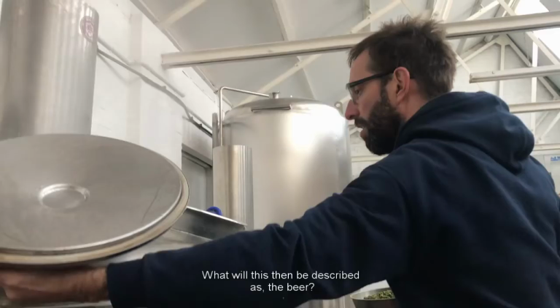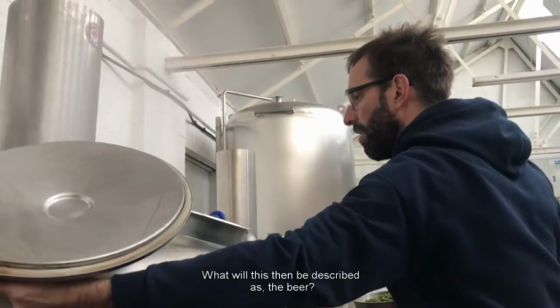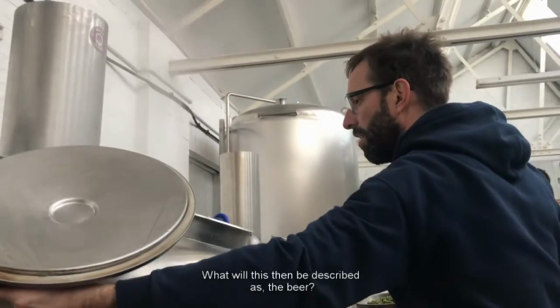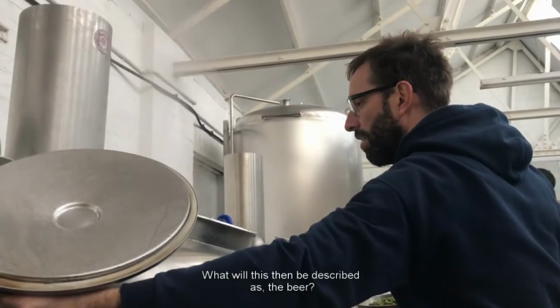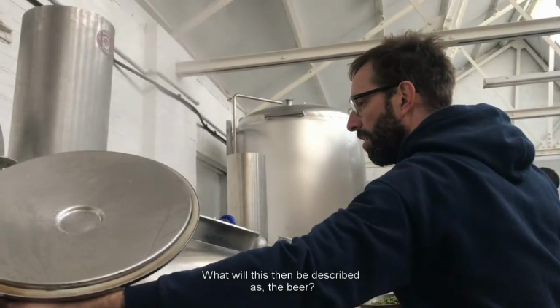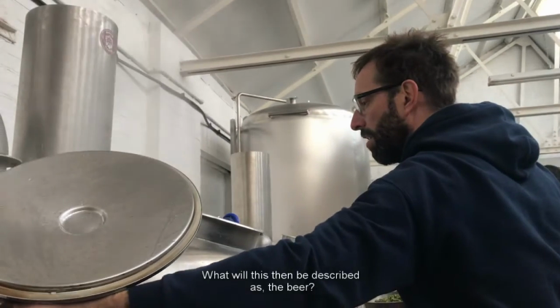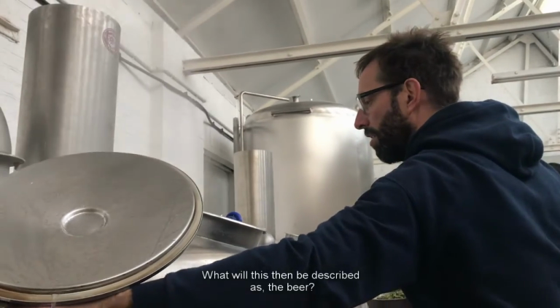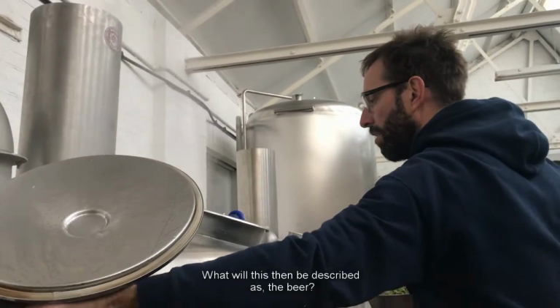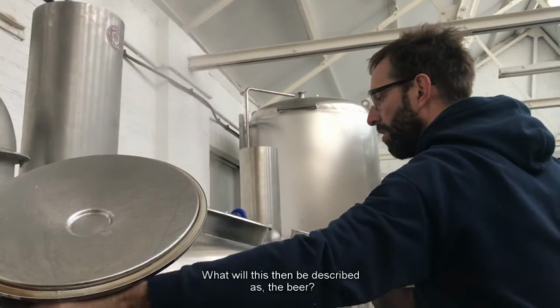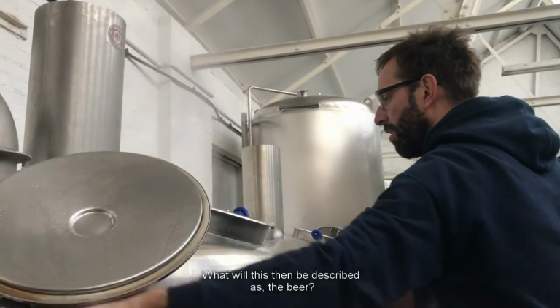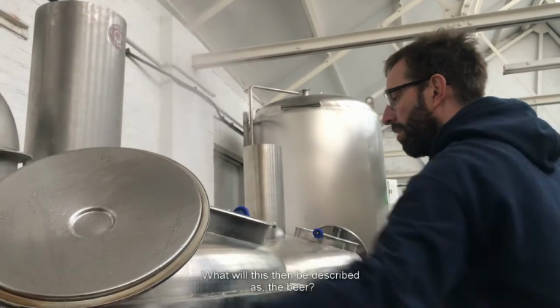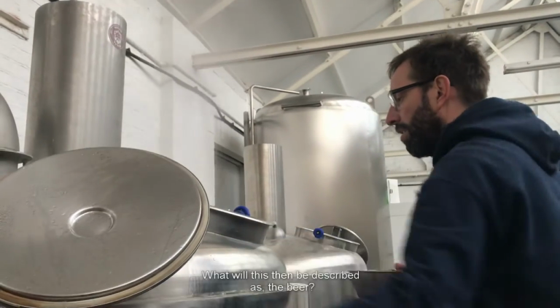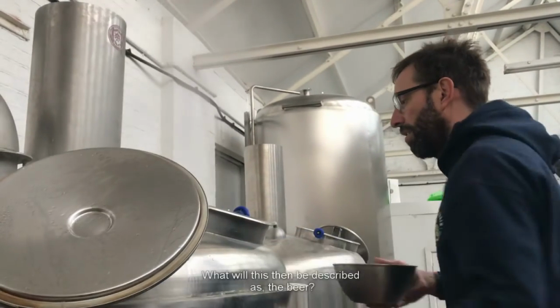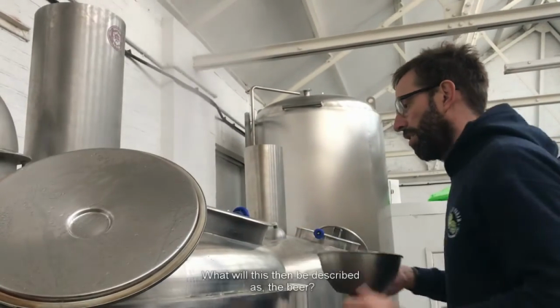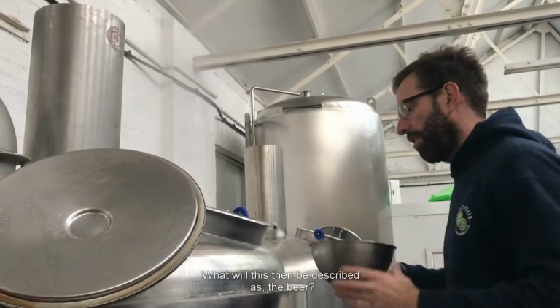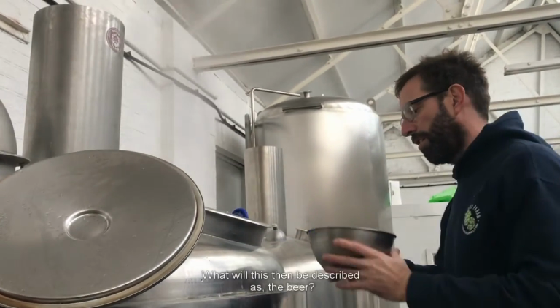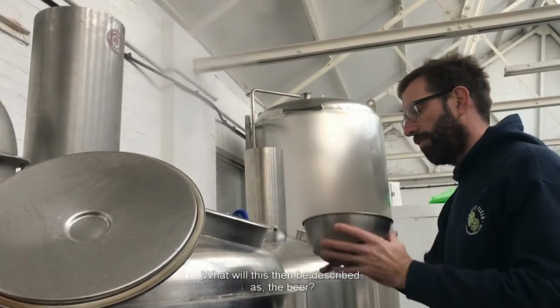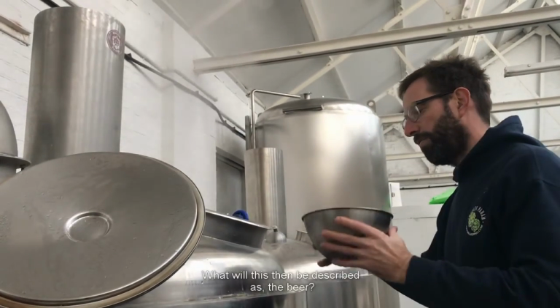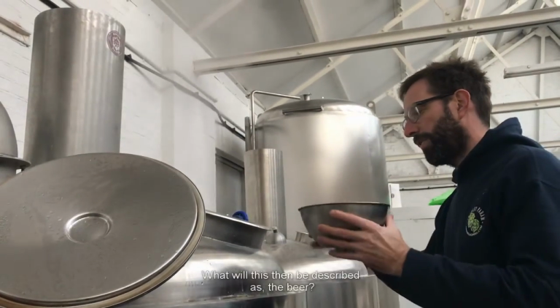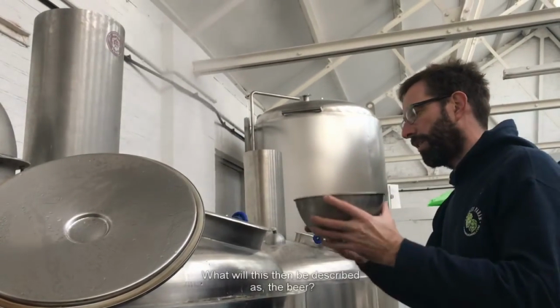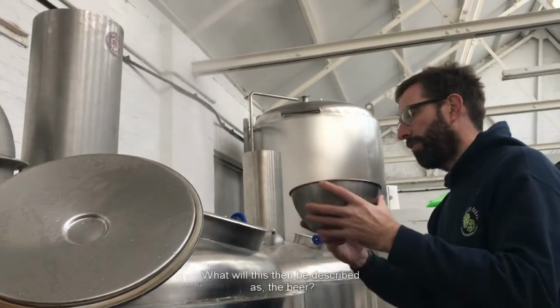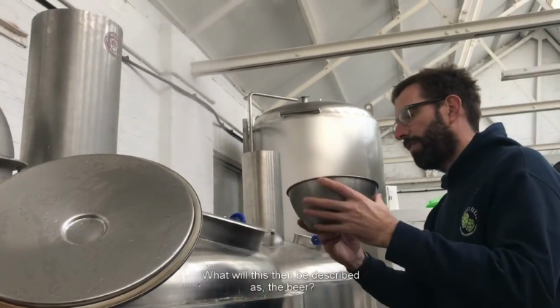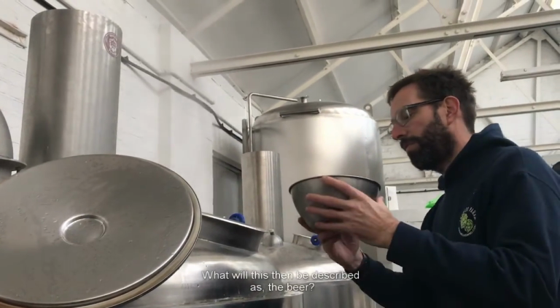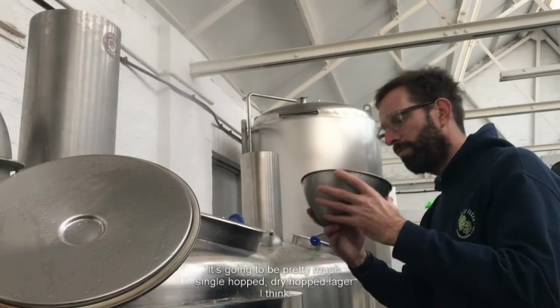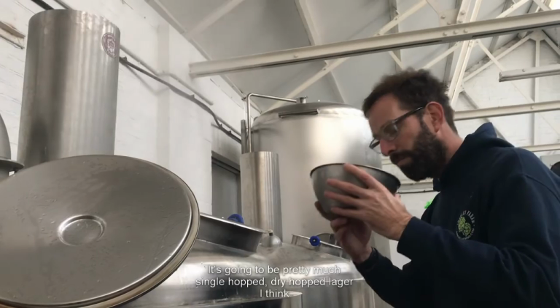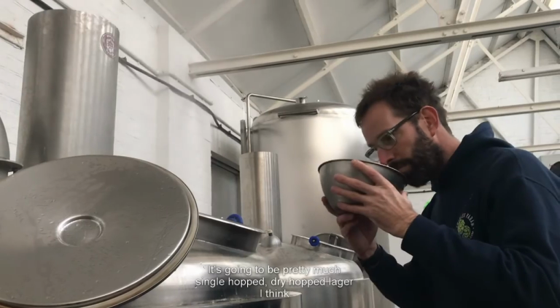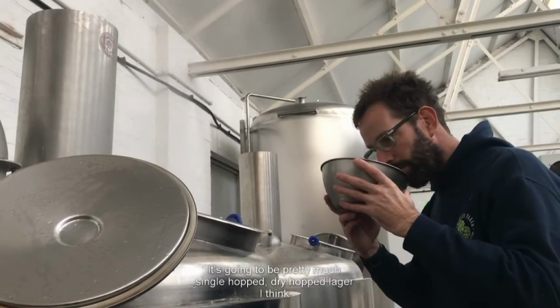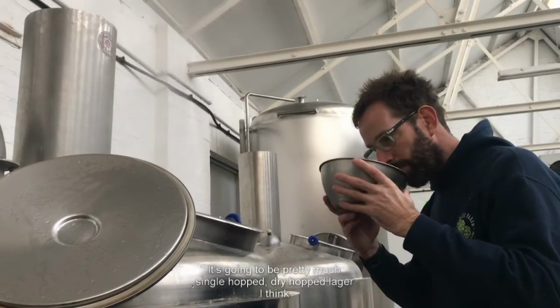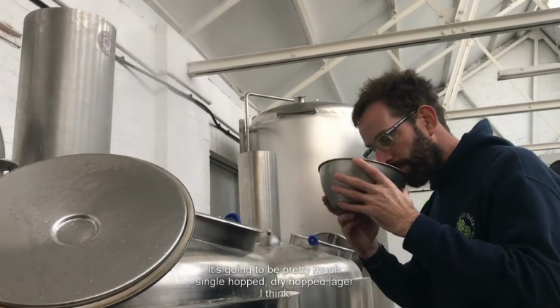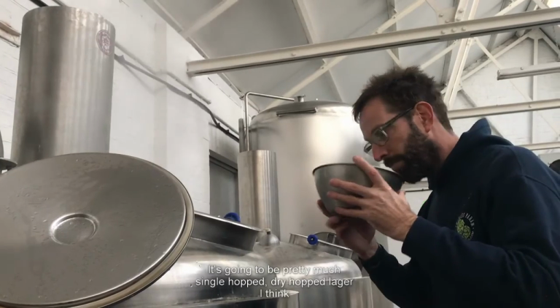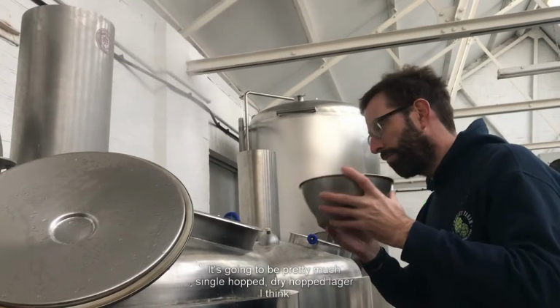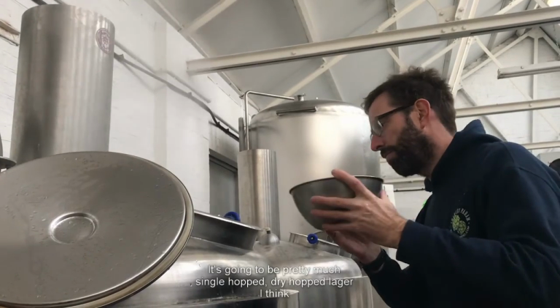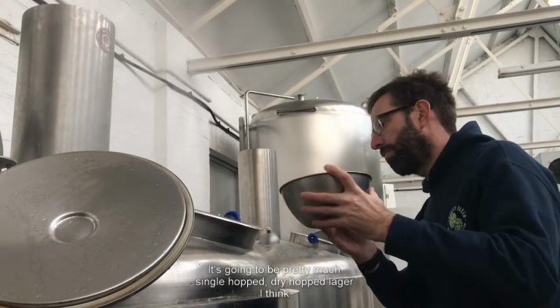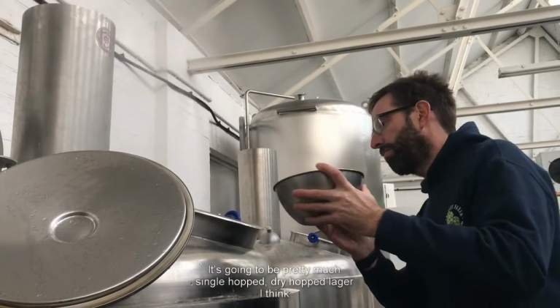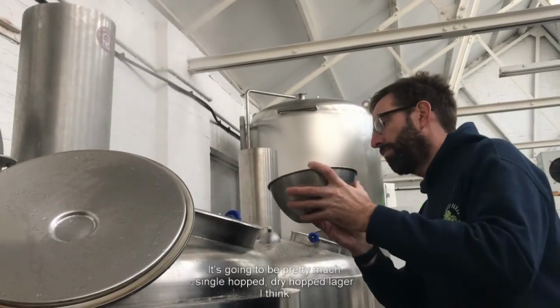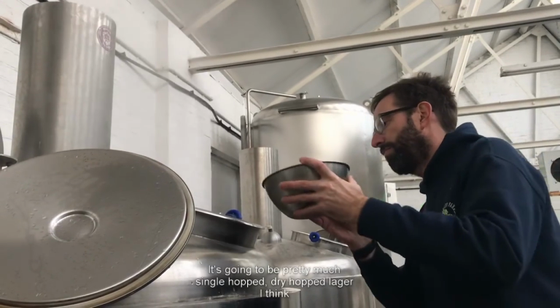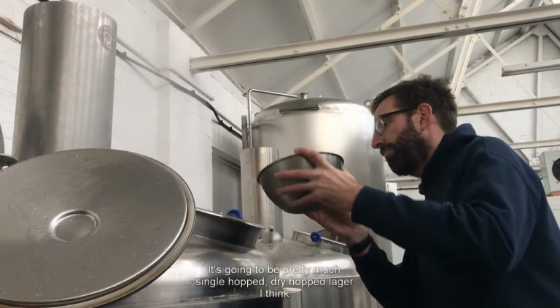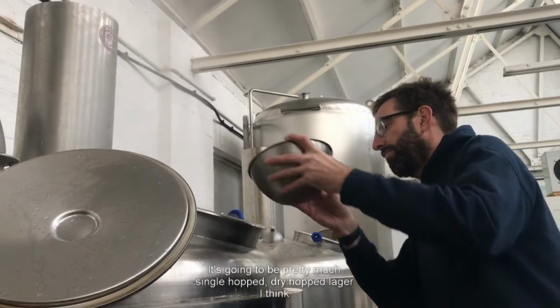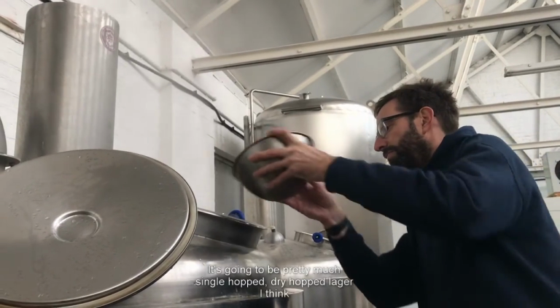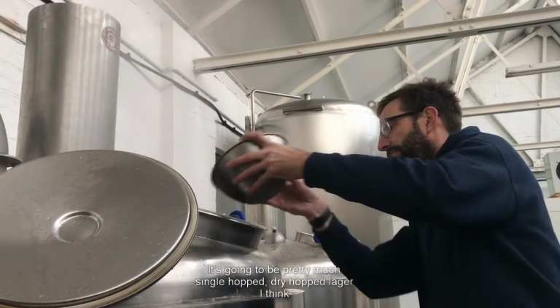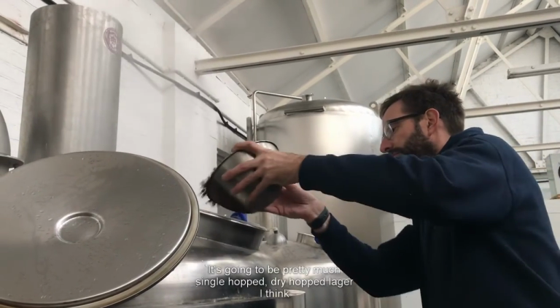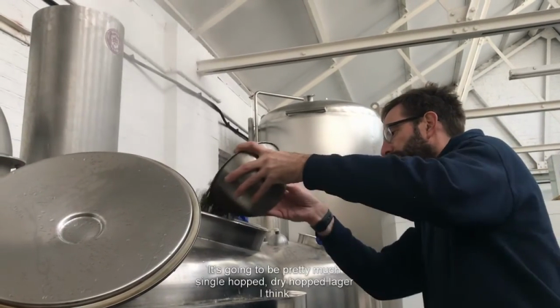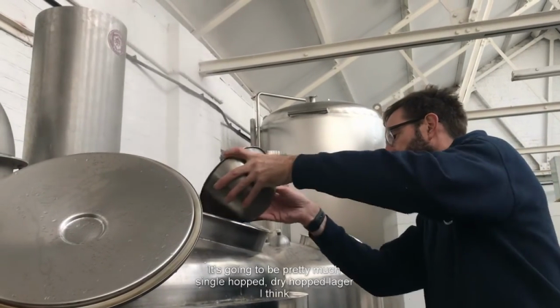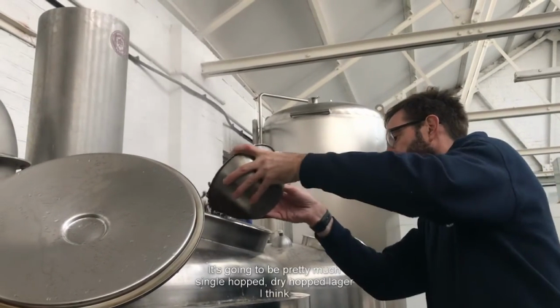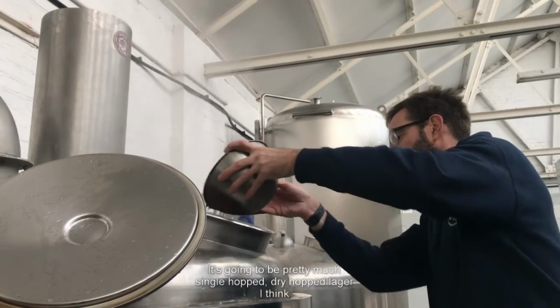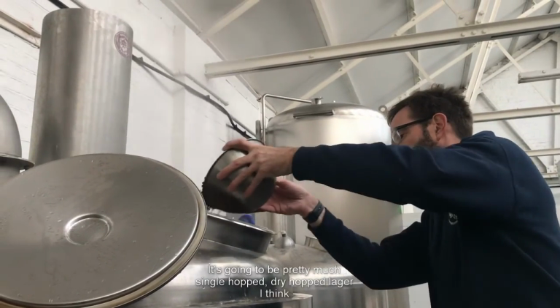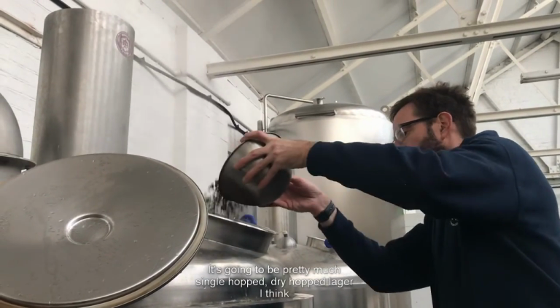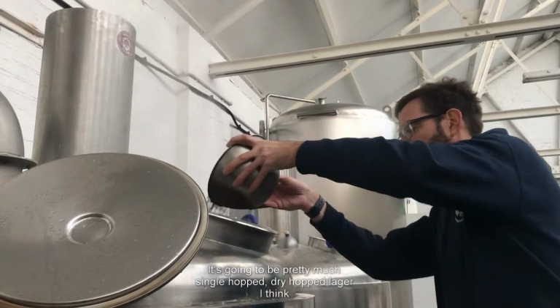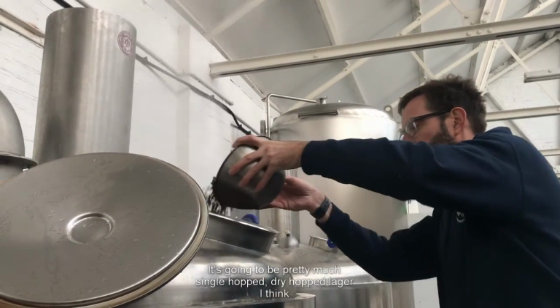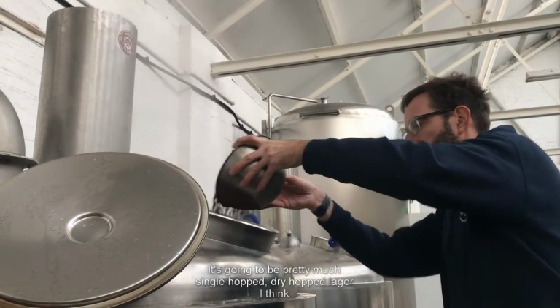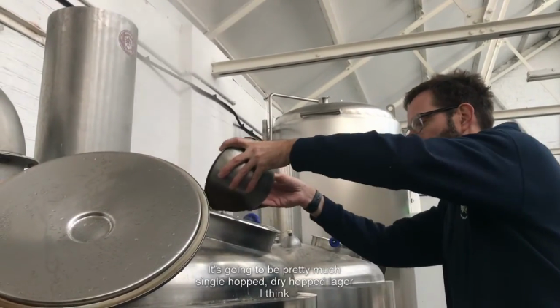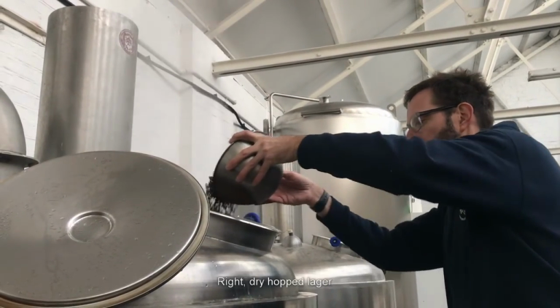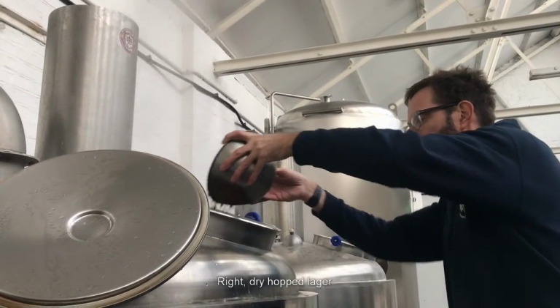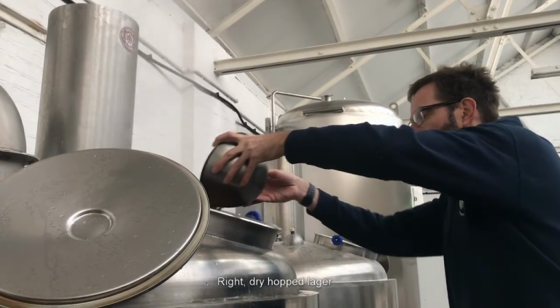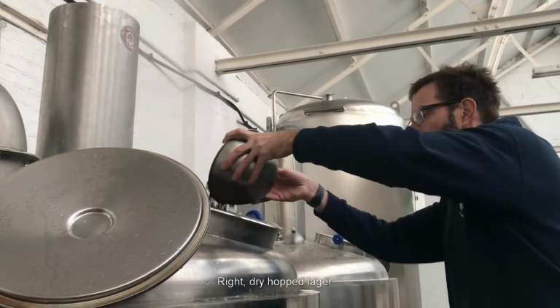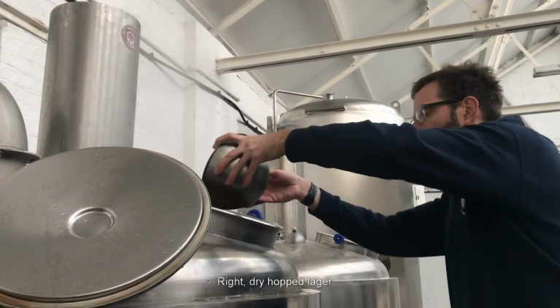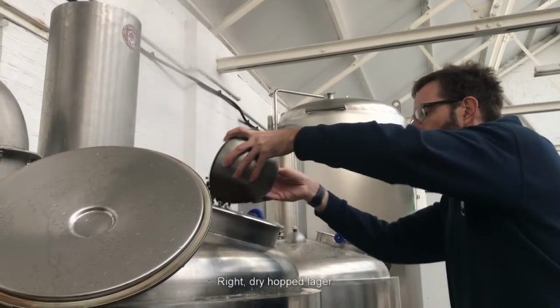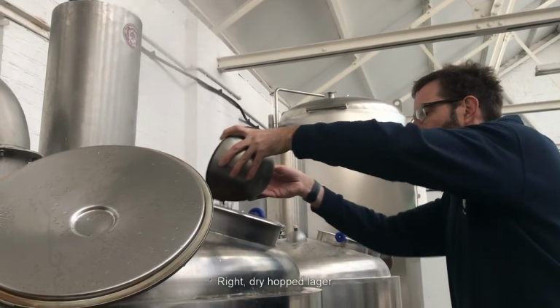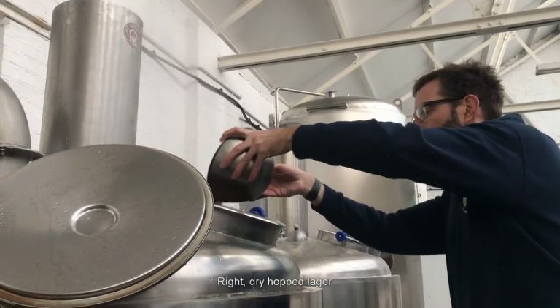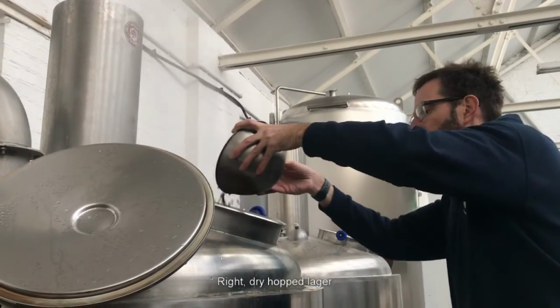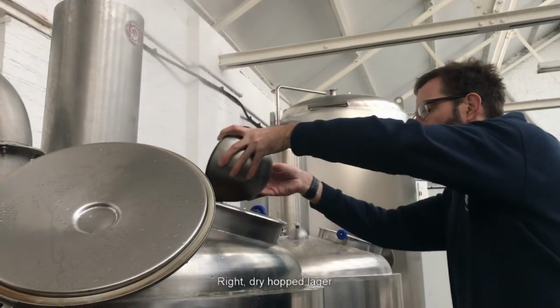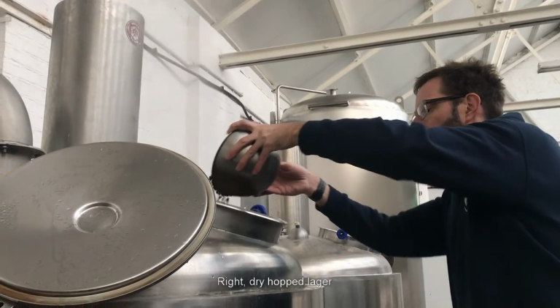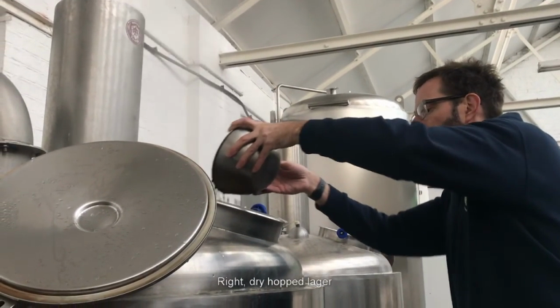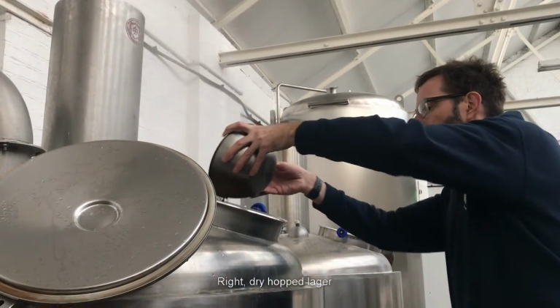What will this be described as? It's going to be pretty much a single hop dry hop lager, I think. Dry hop lager?